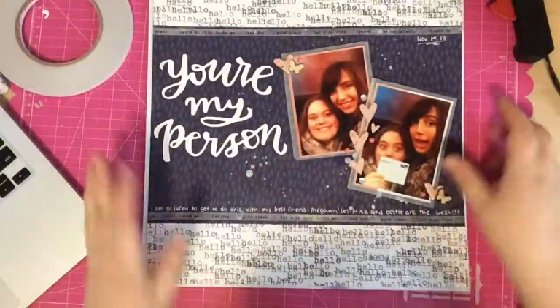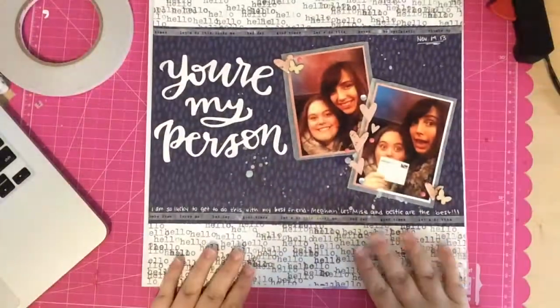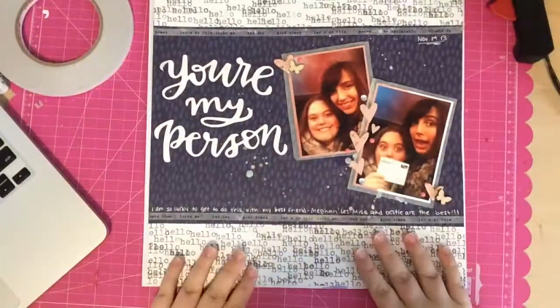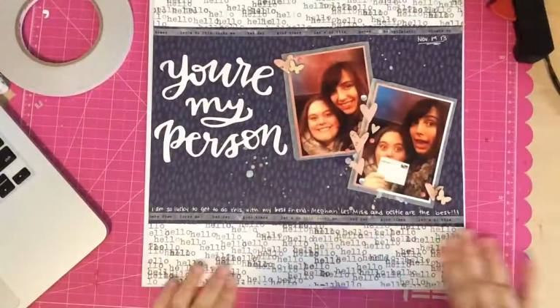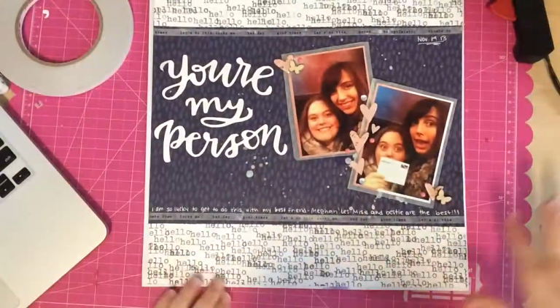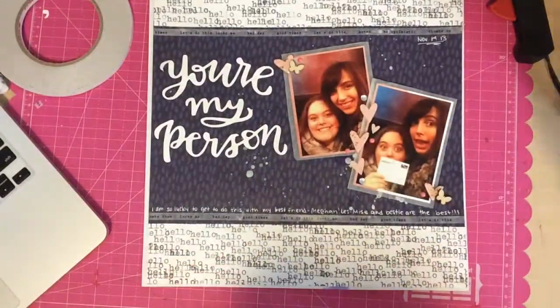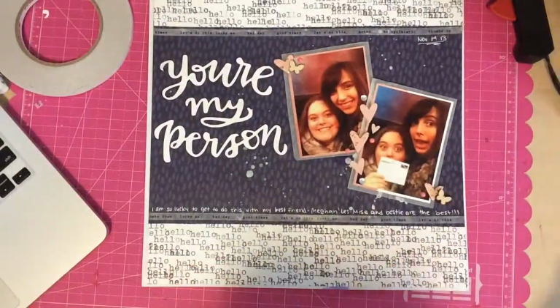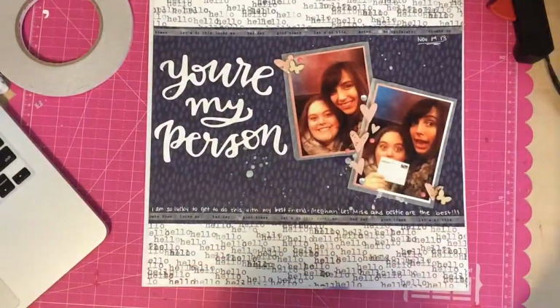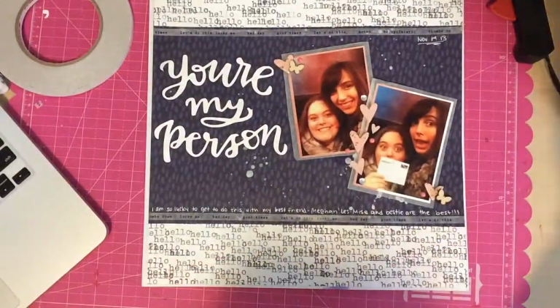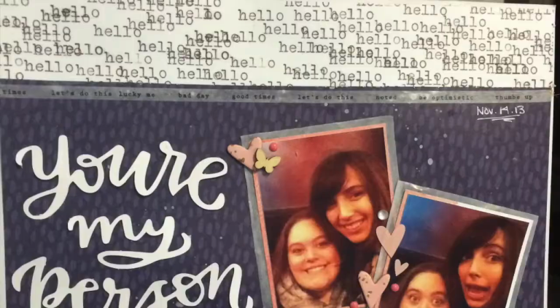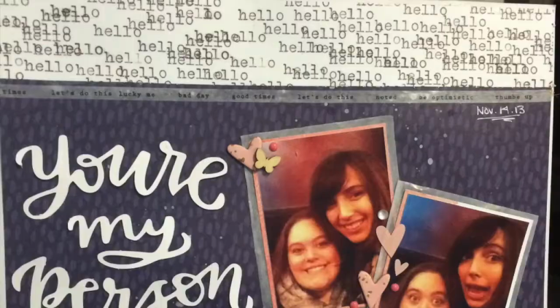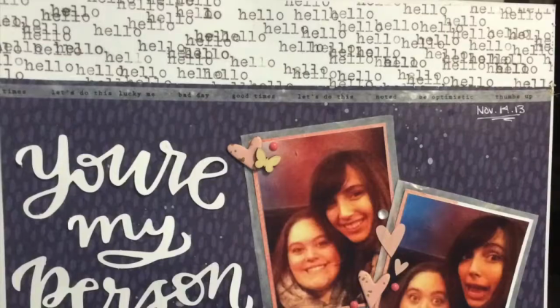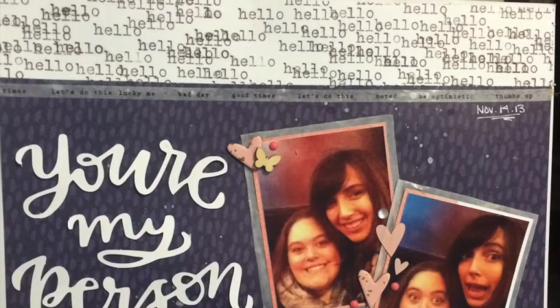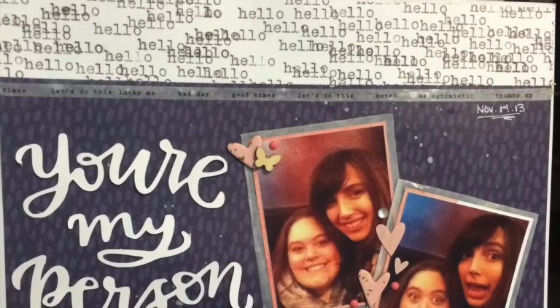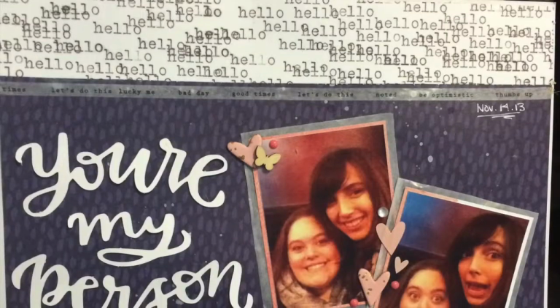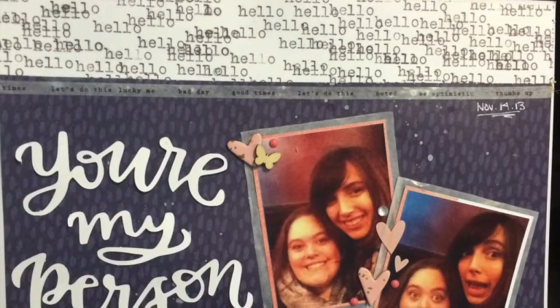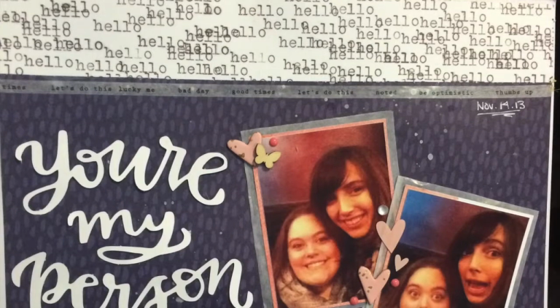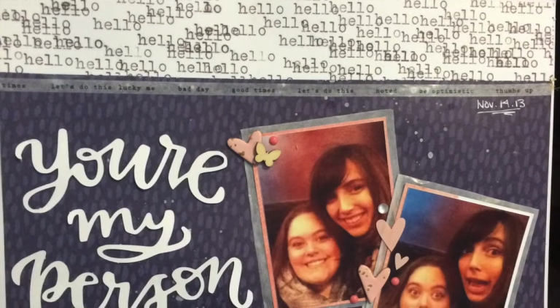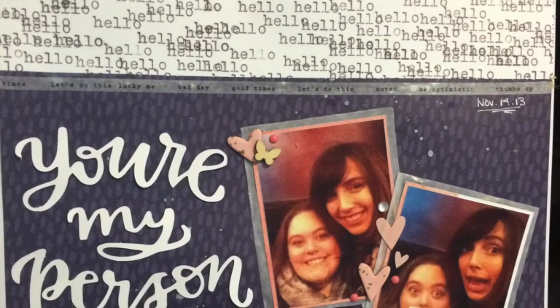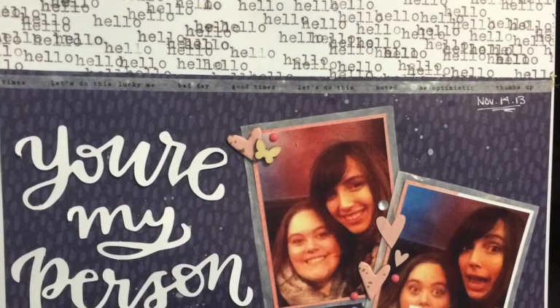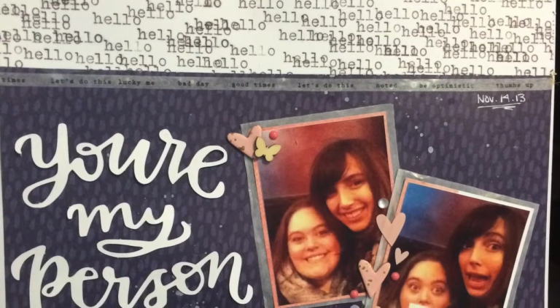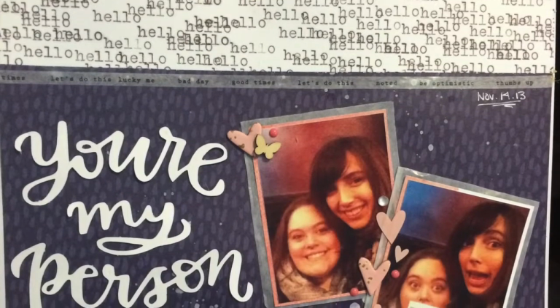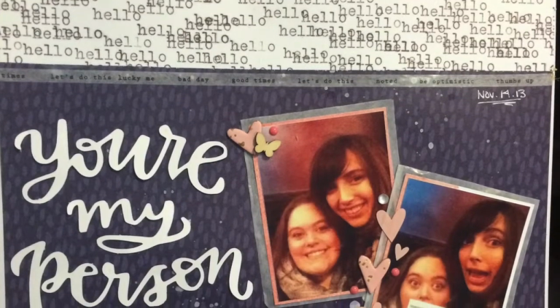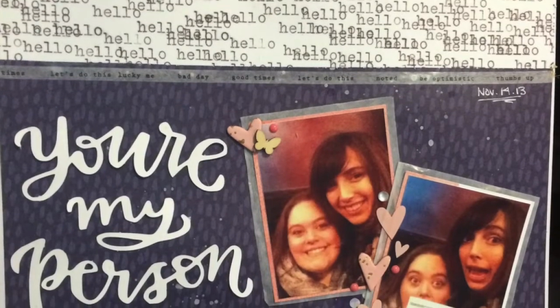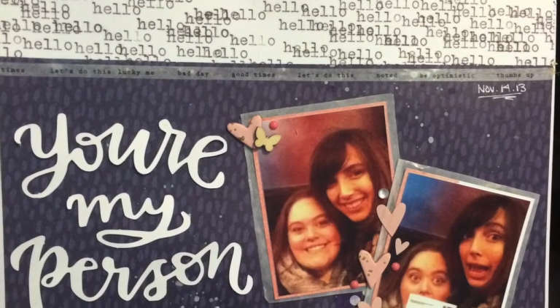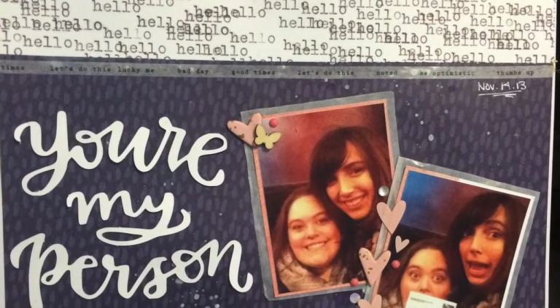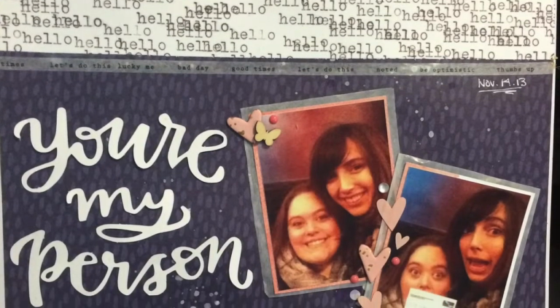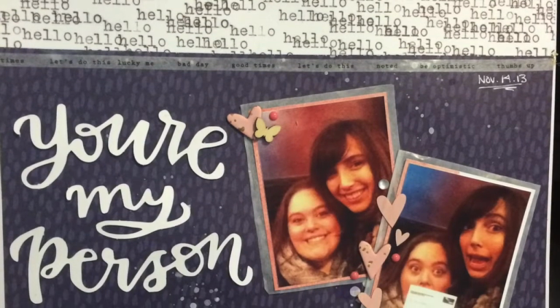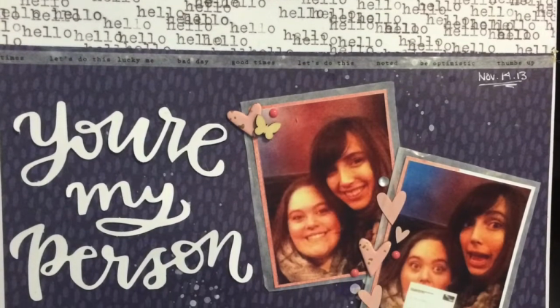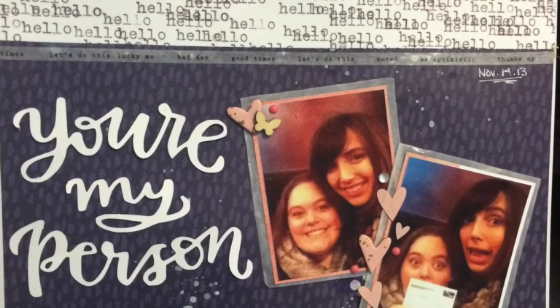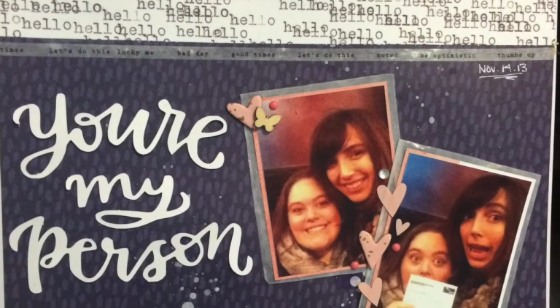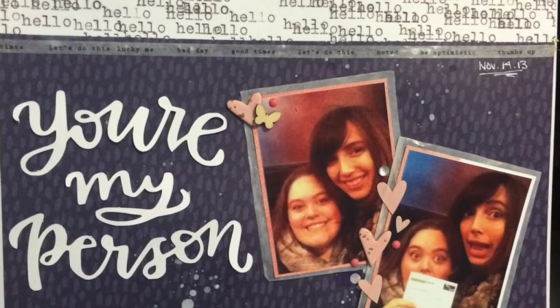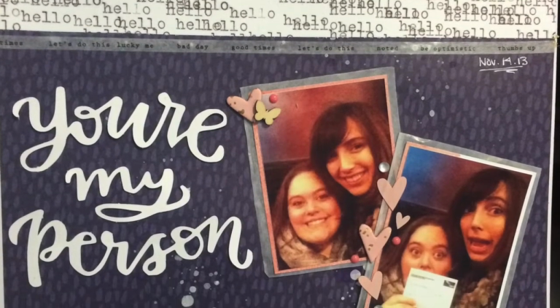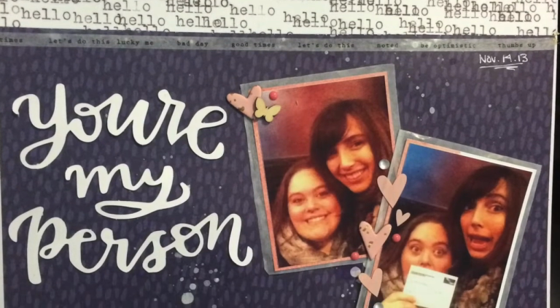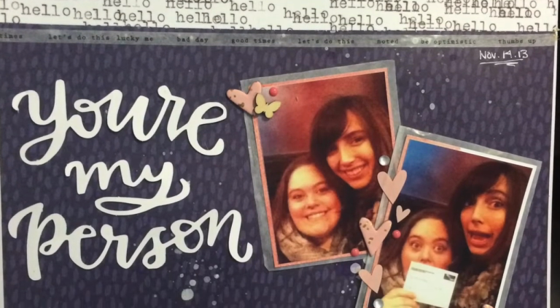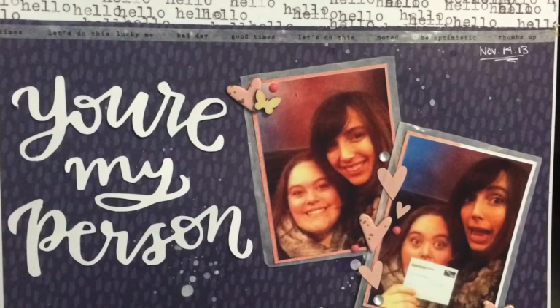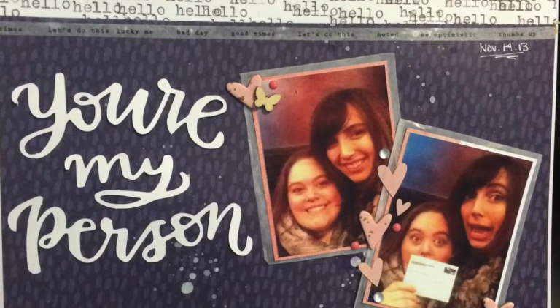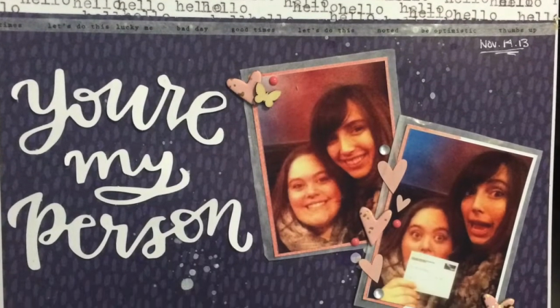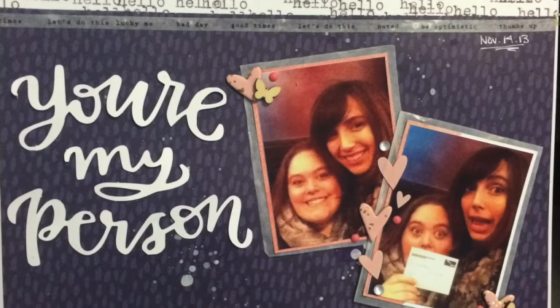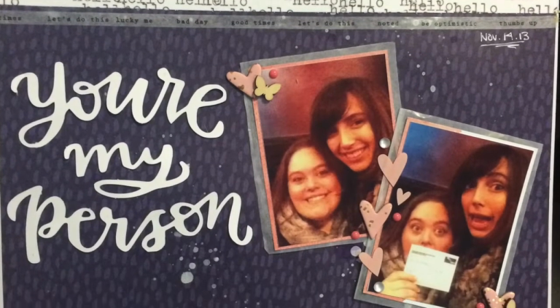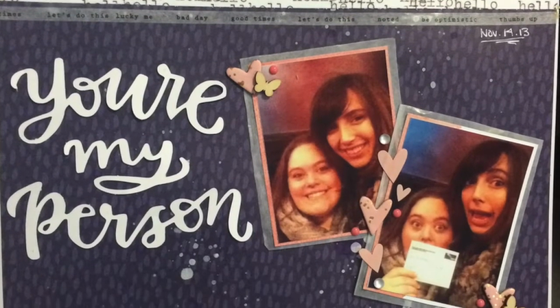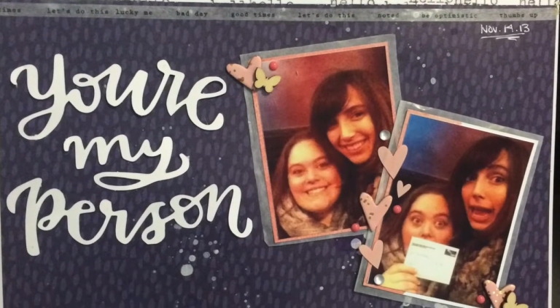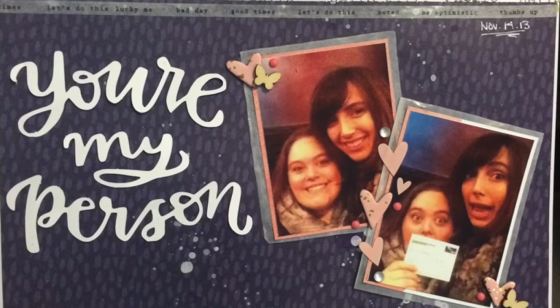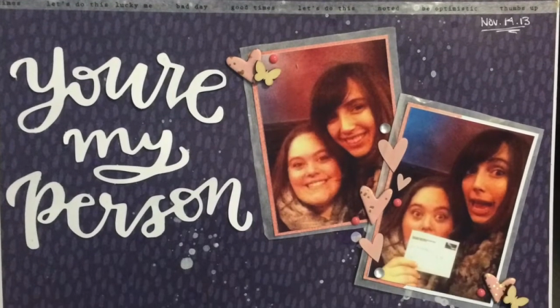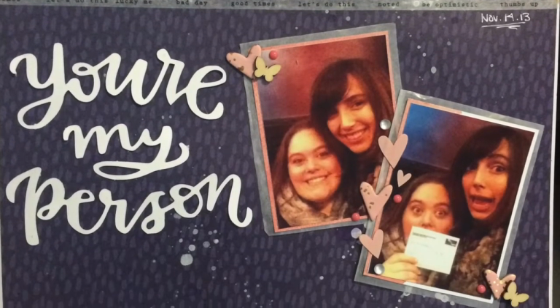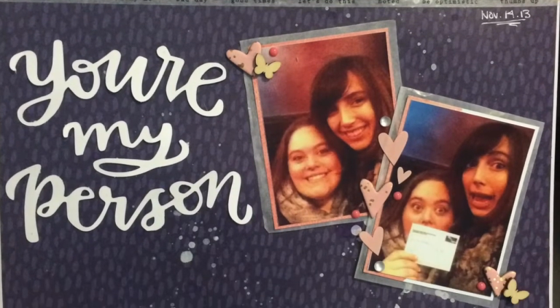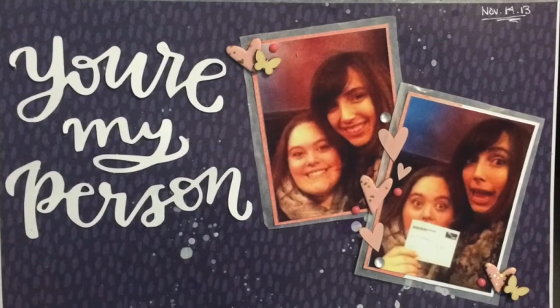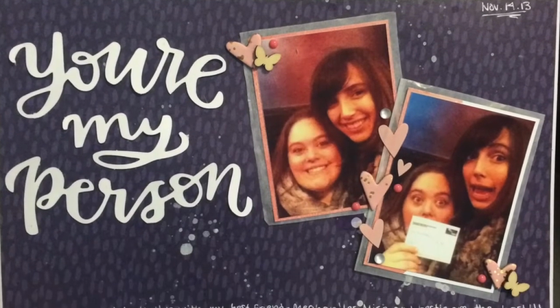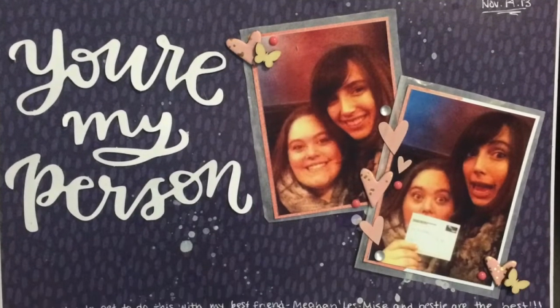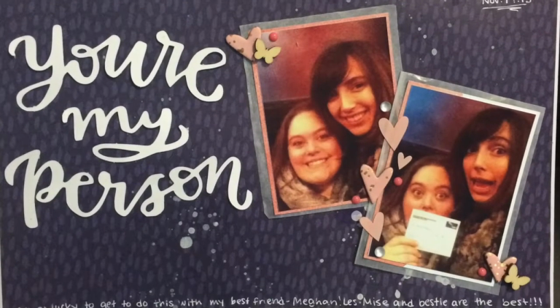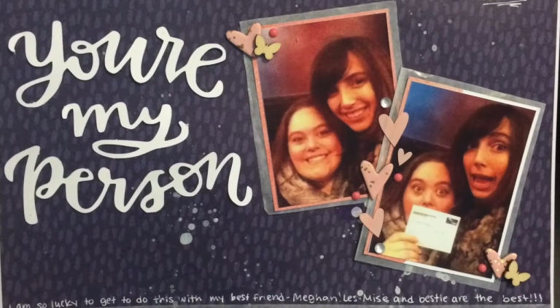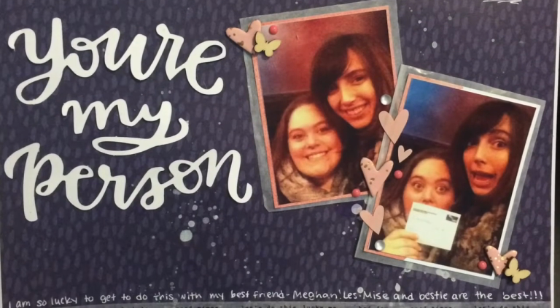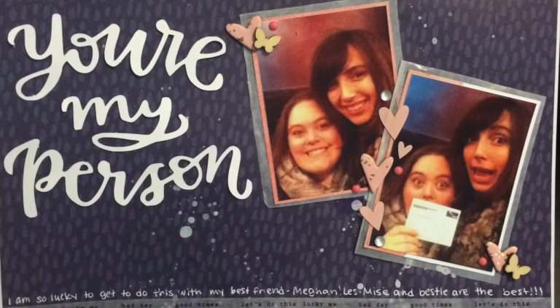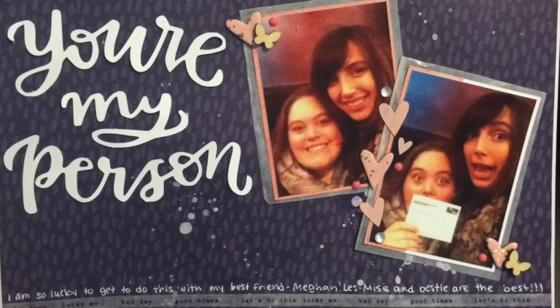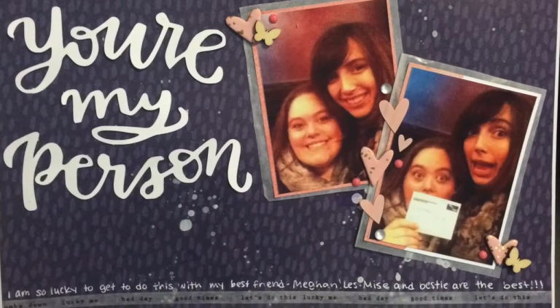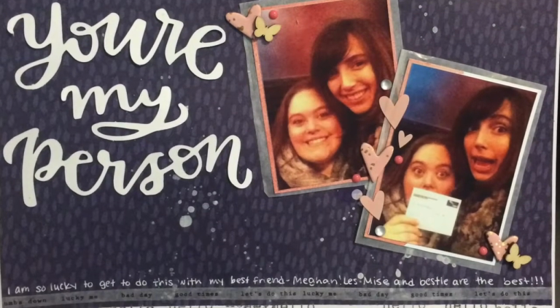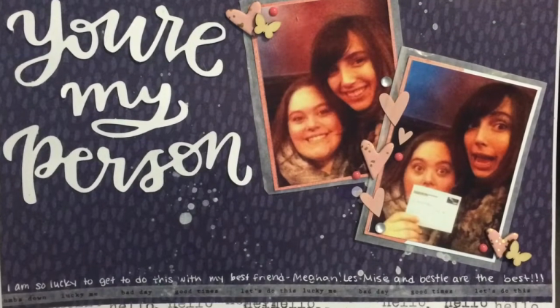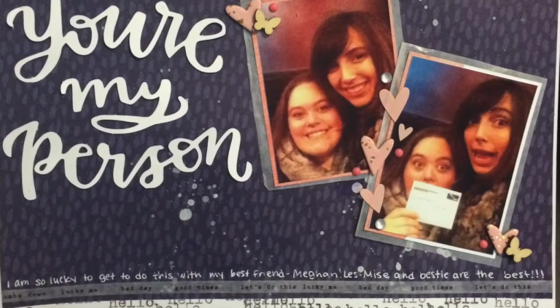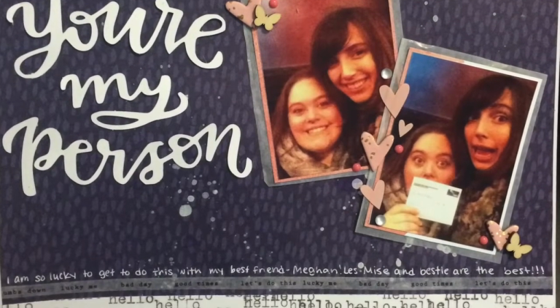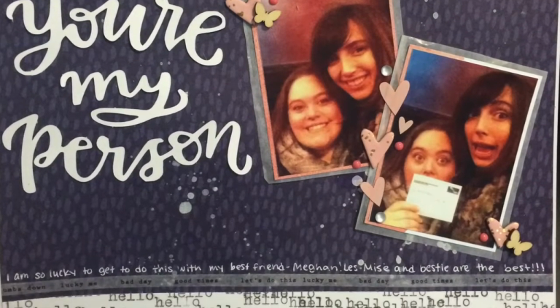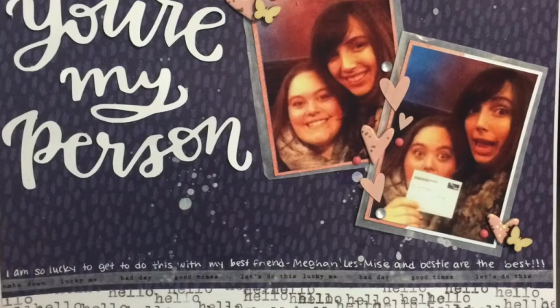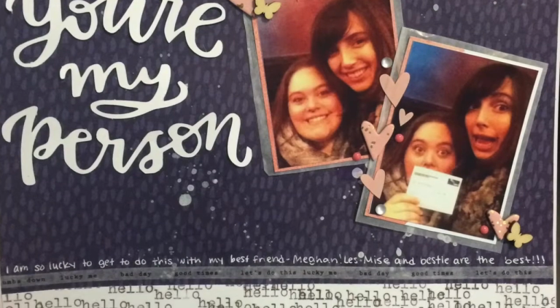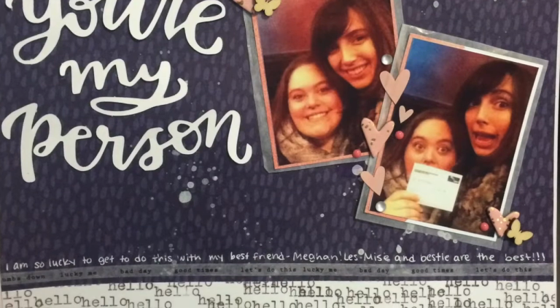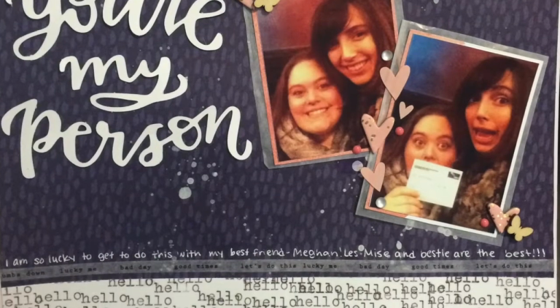I'll finish today with some still shots of the layout. Thanks everyone for joining me — that's it, it's done! Have a lovely day, bye!